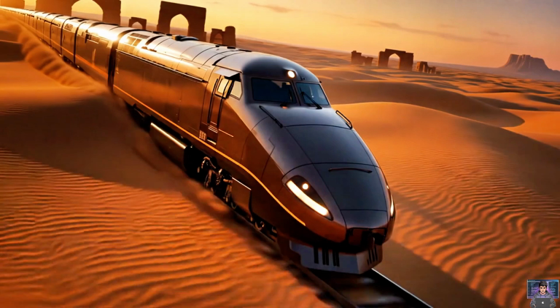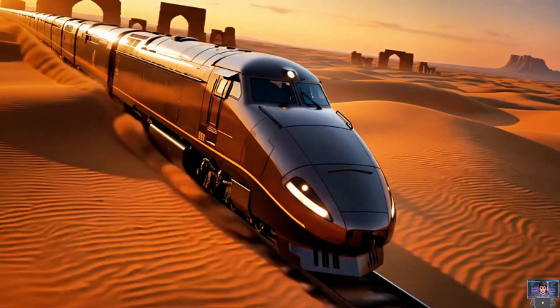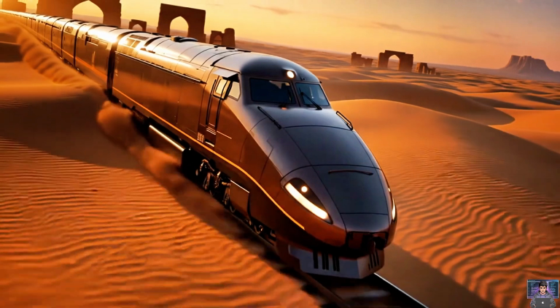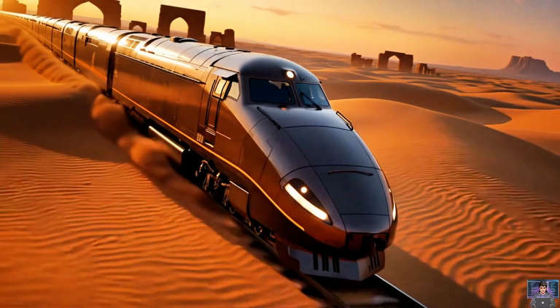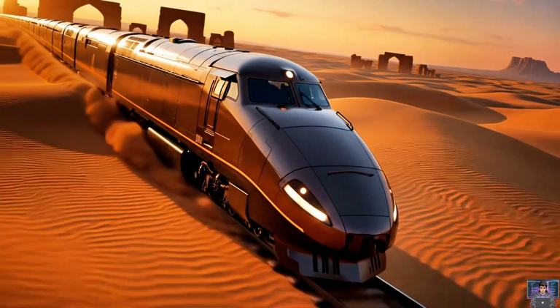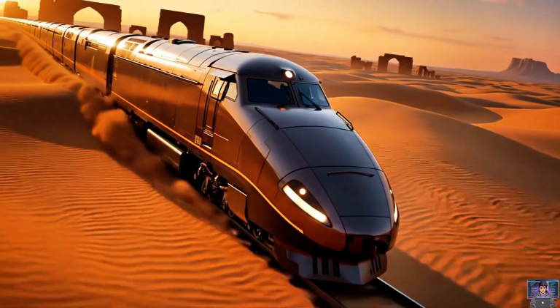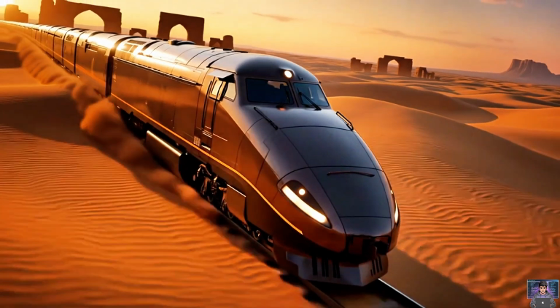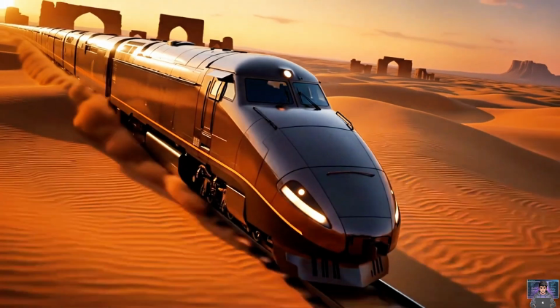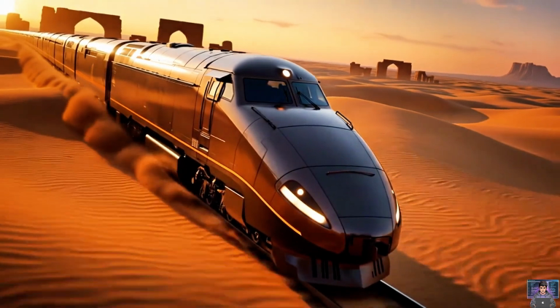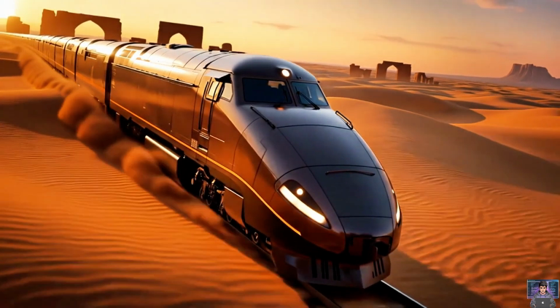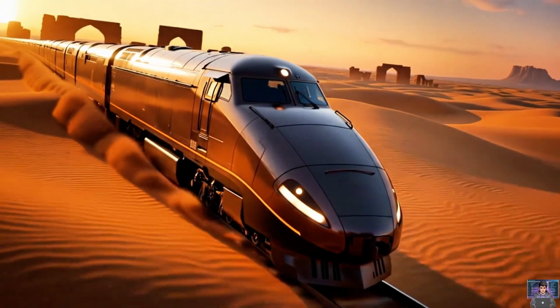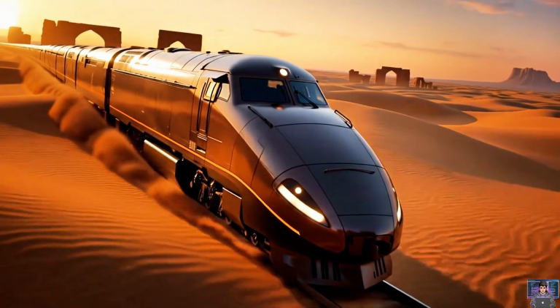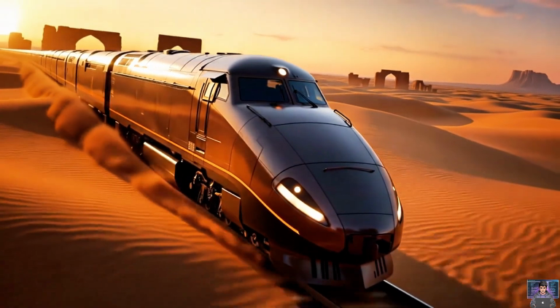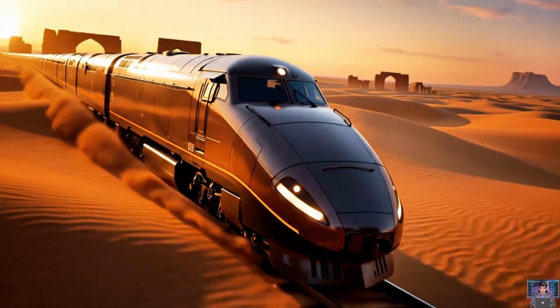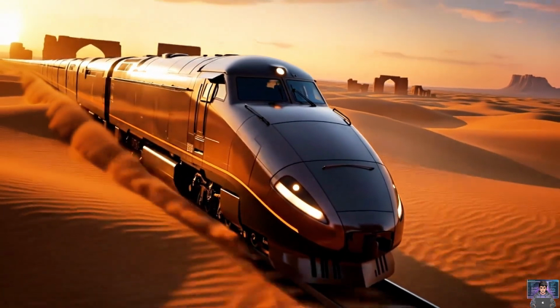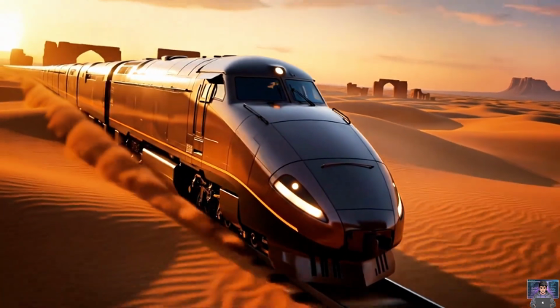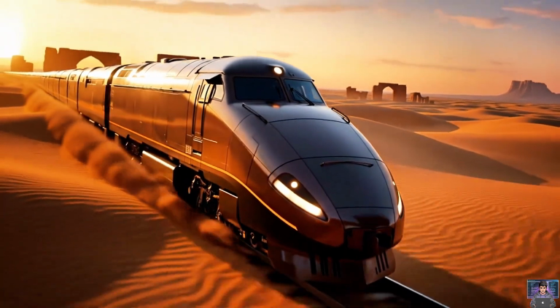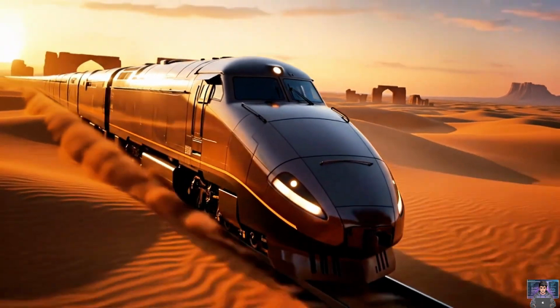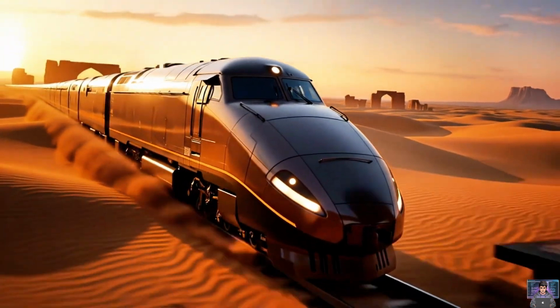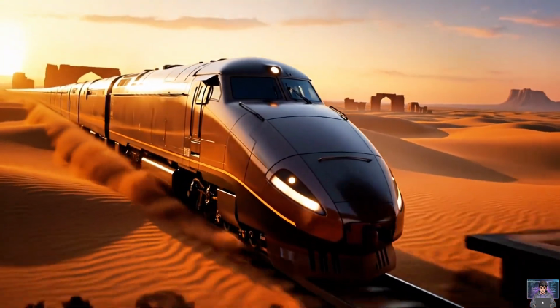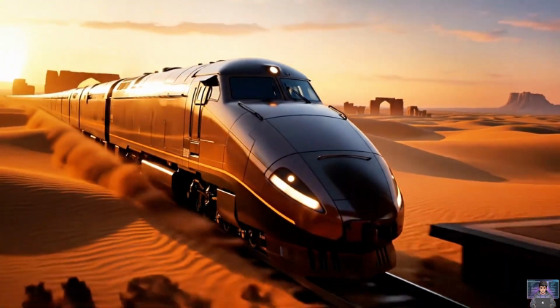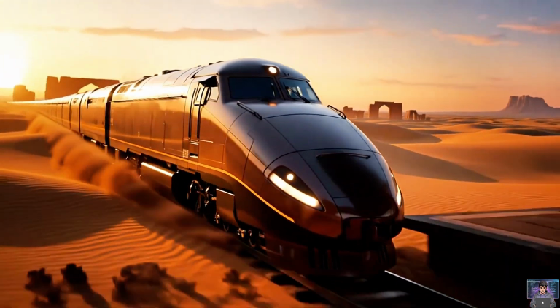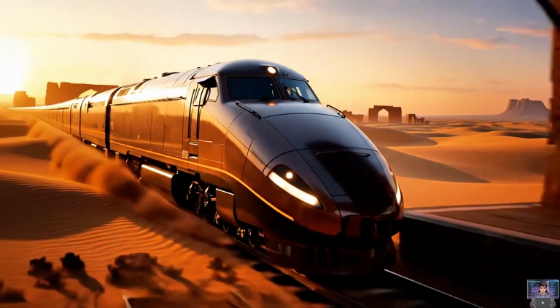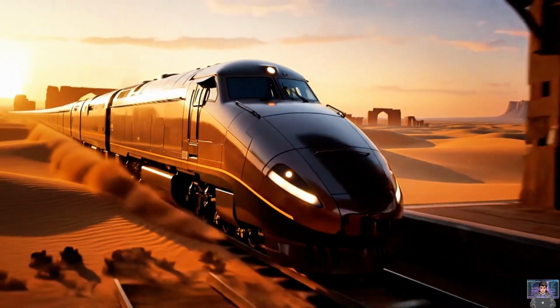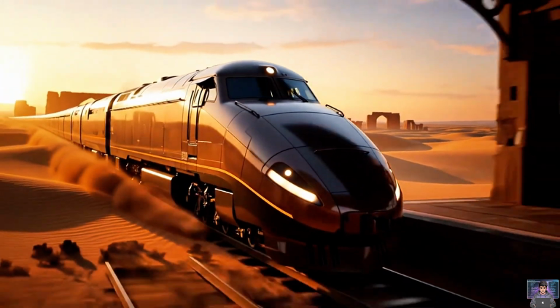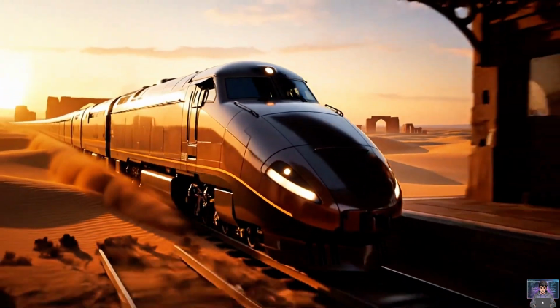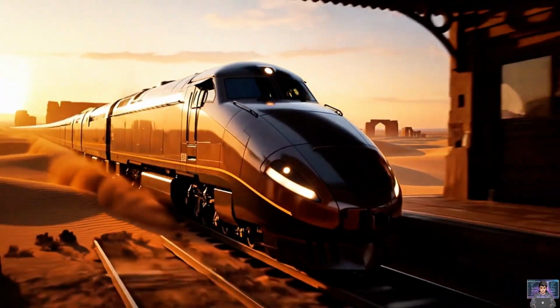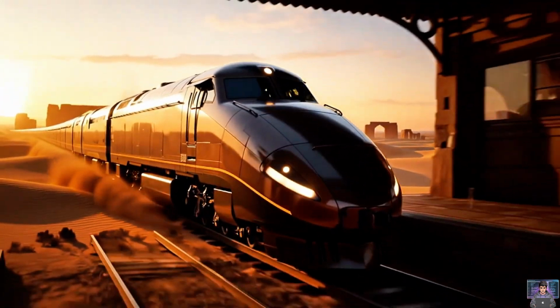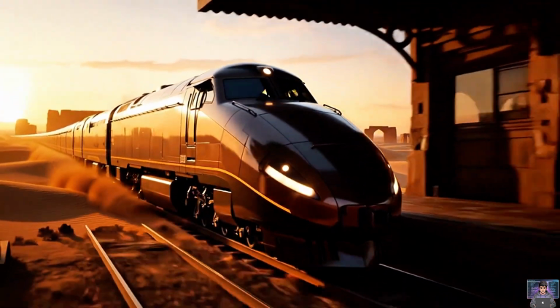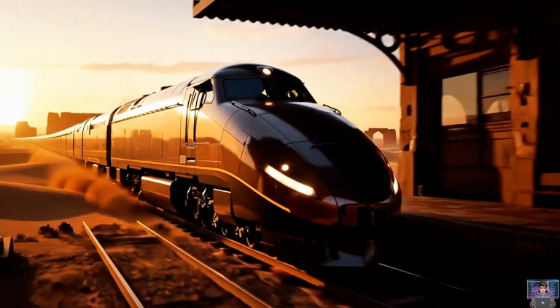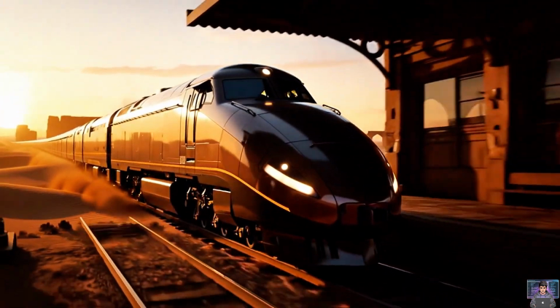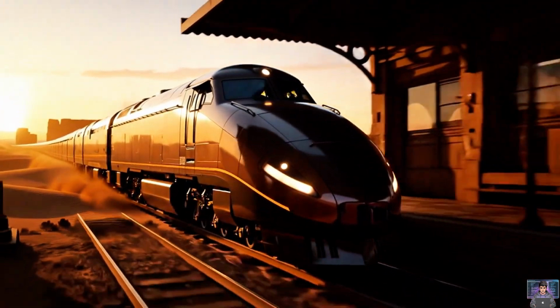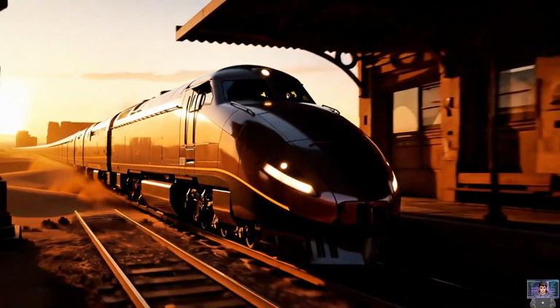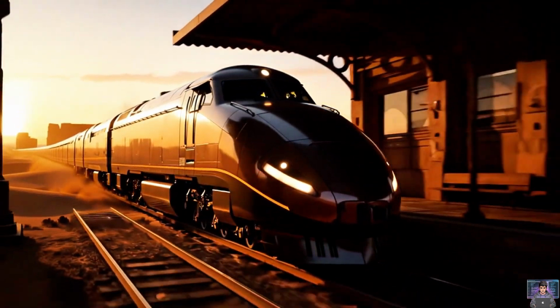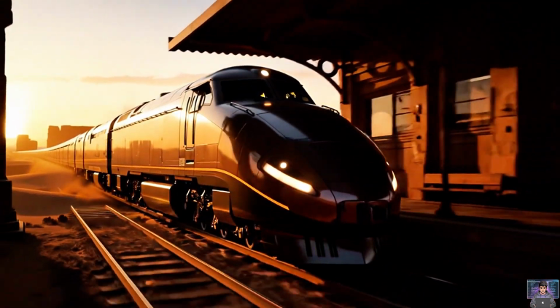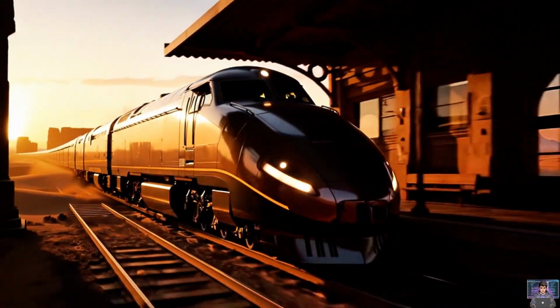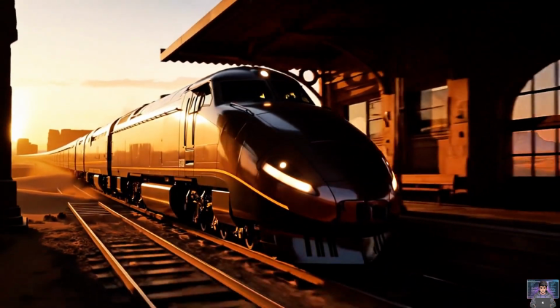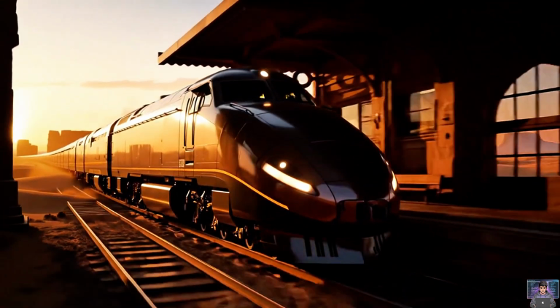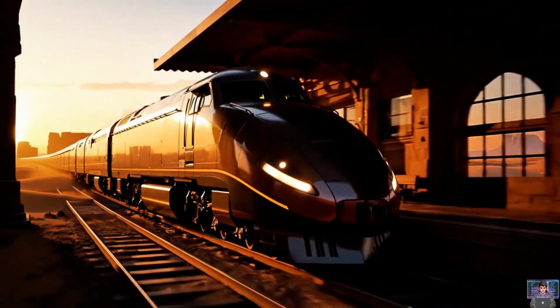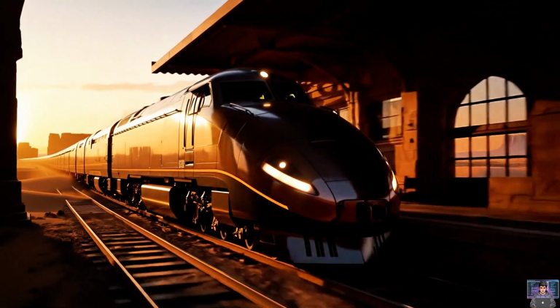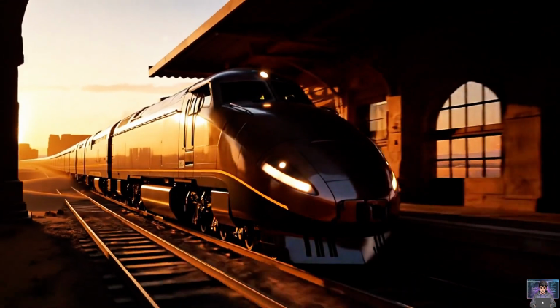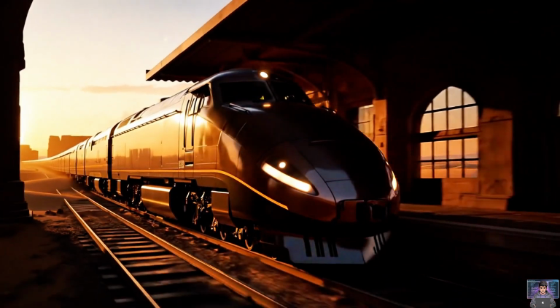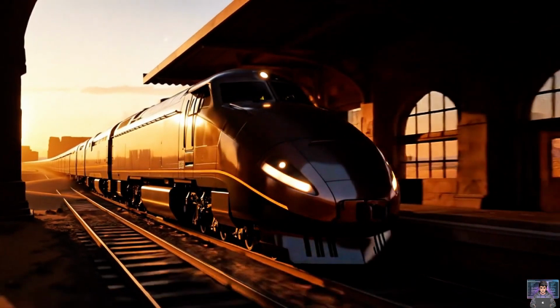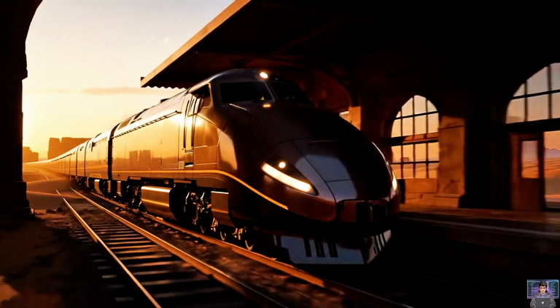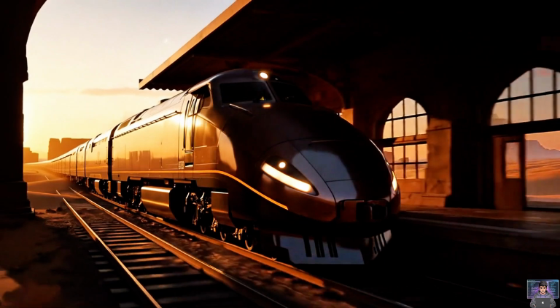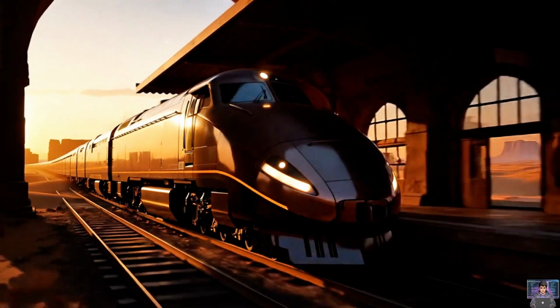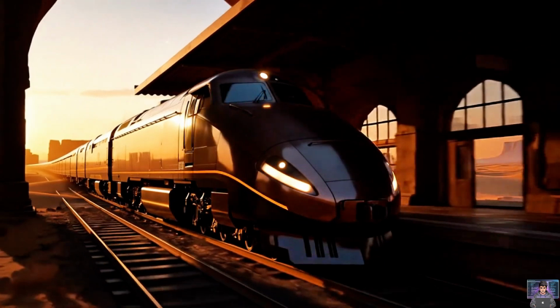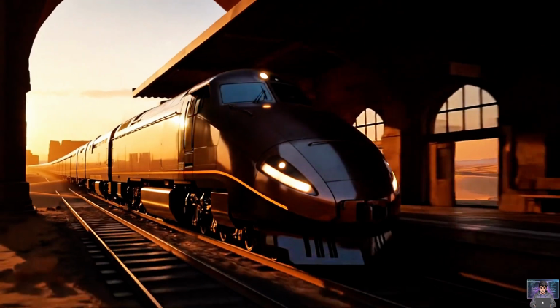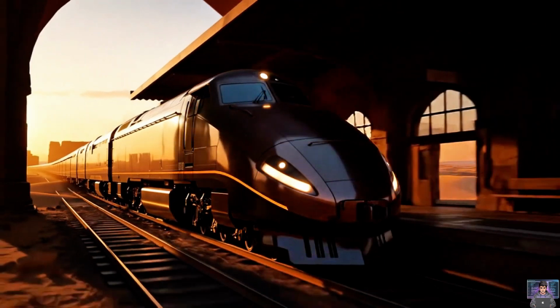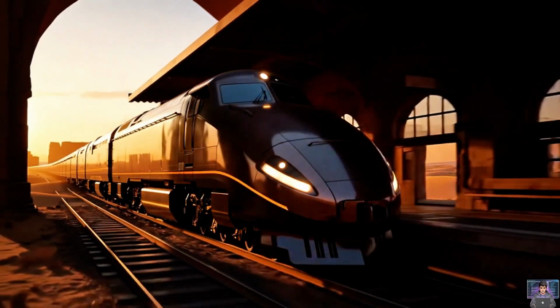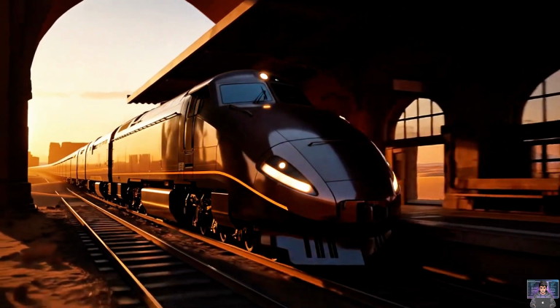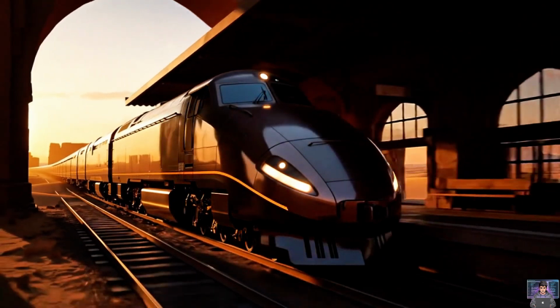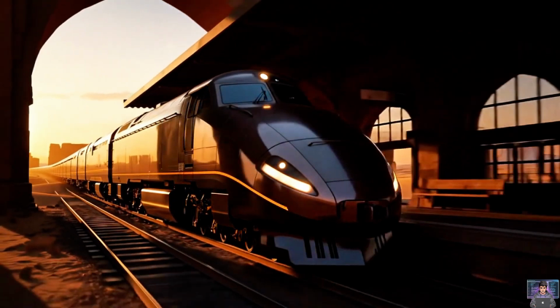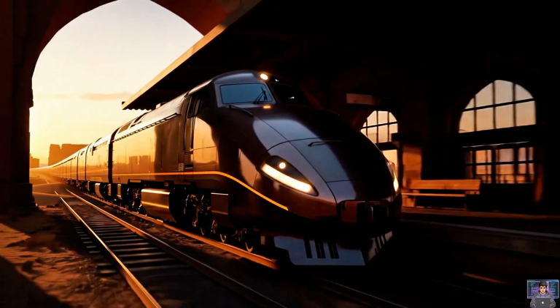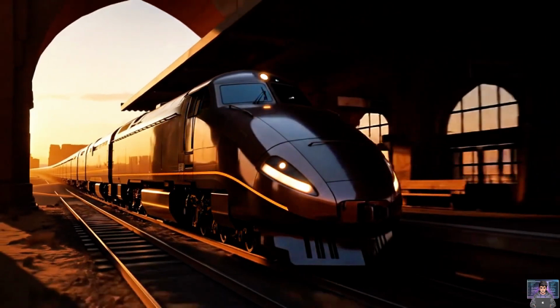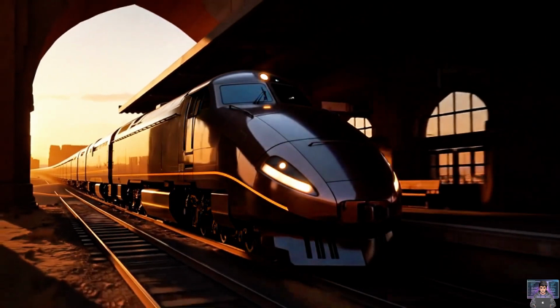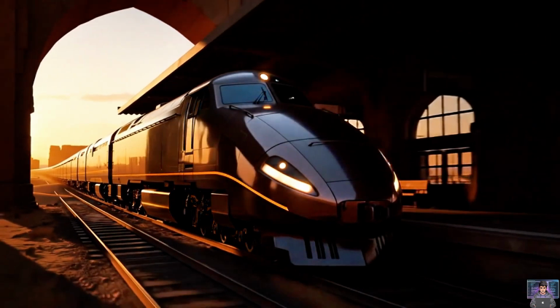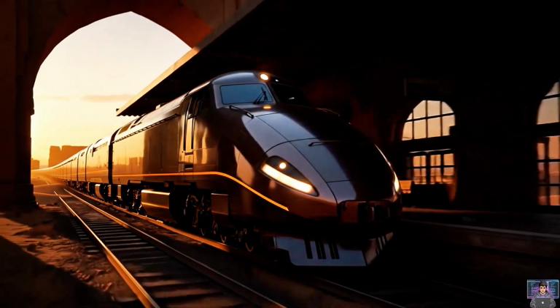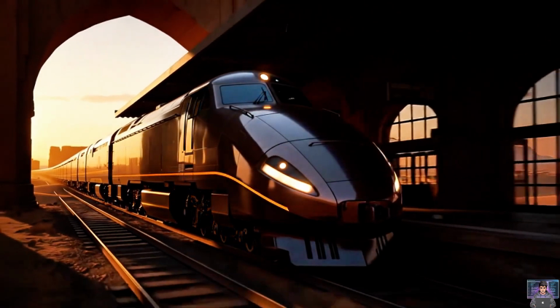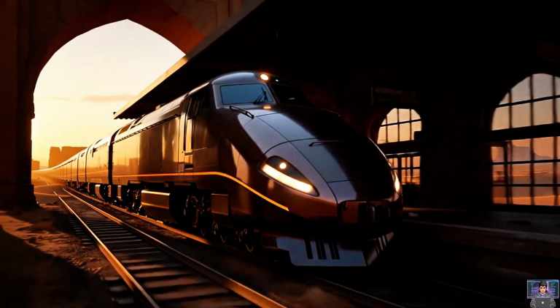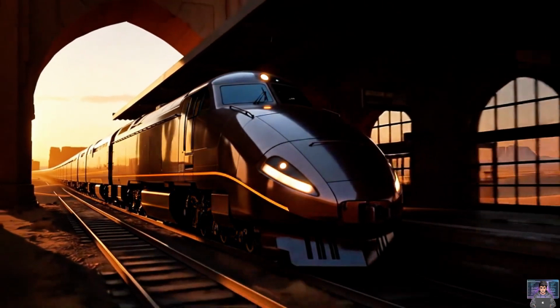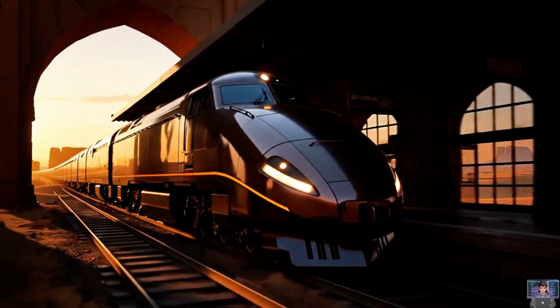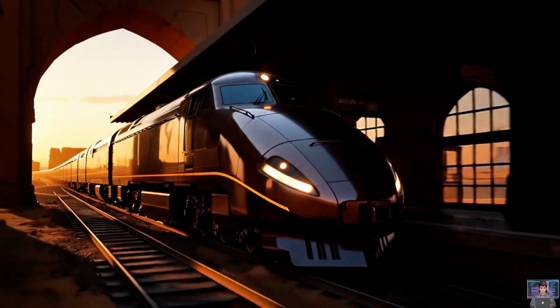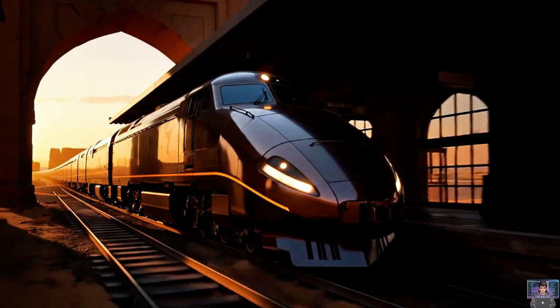Colossal trains. Unstoppable power. But how do these giants stop? Let's uncover the secrets of train brakes.